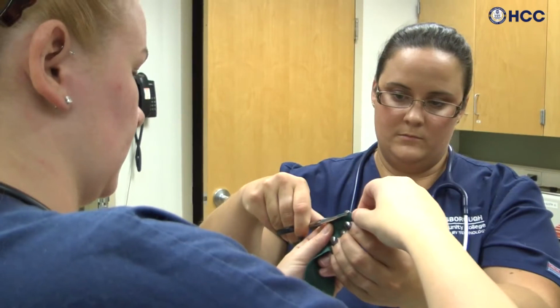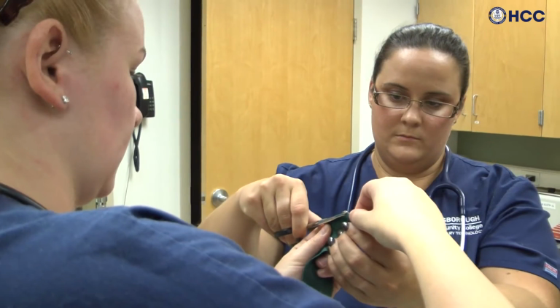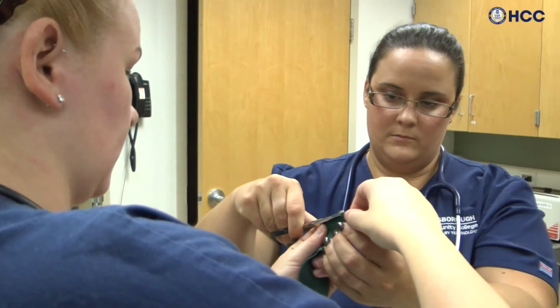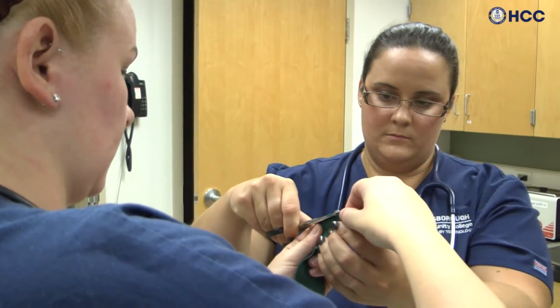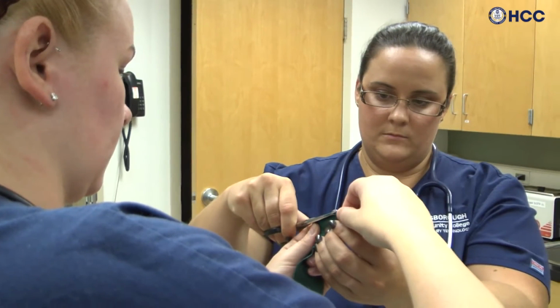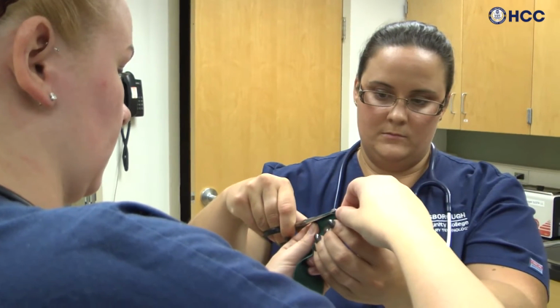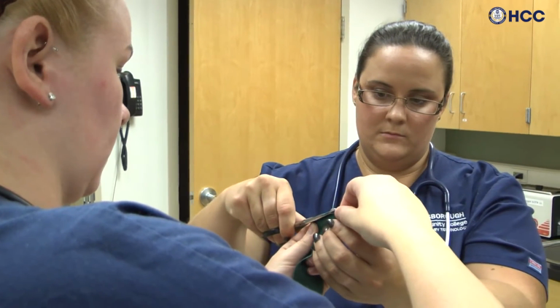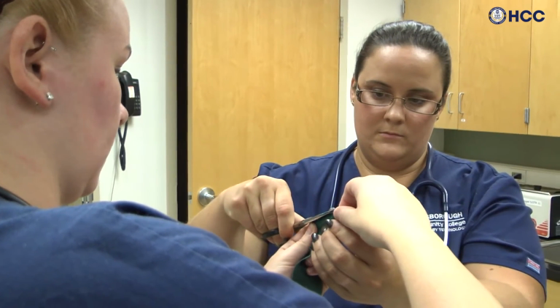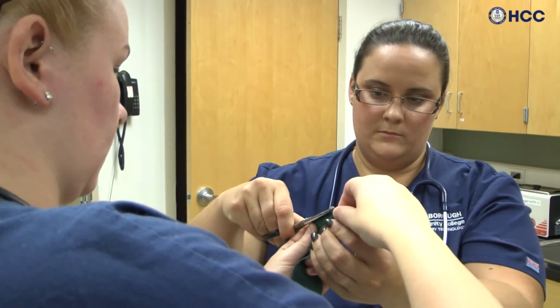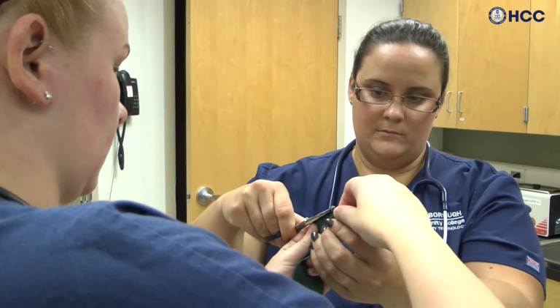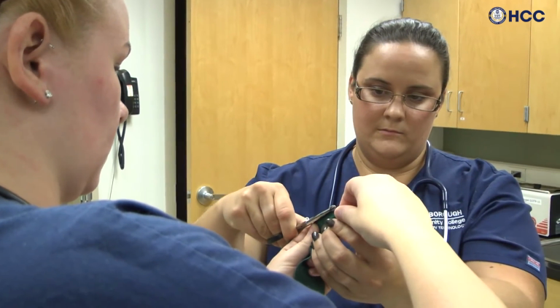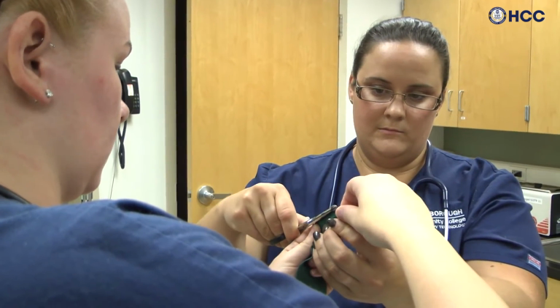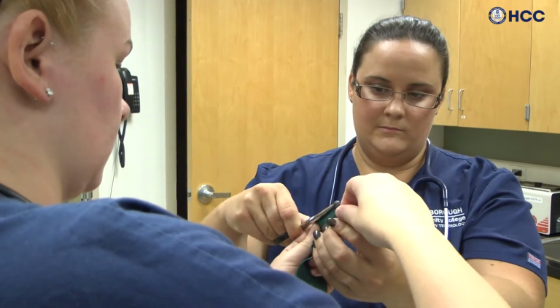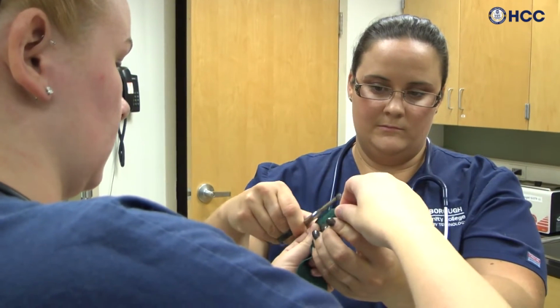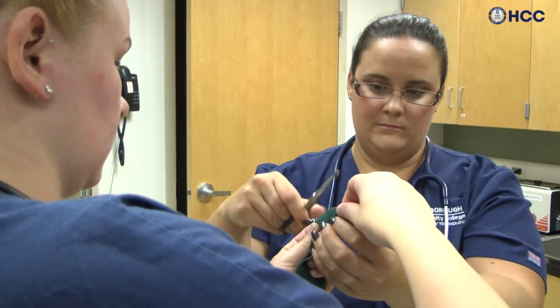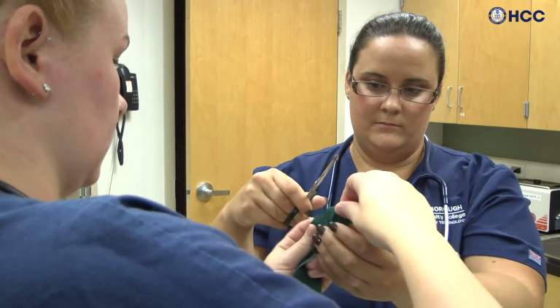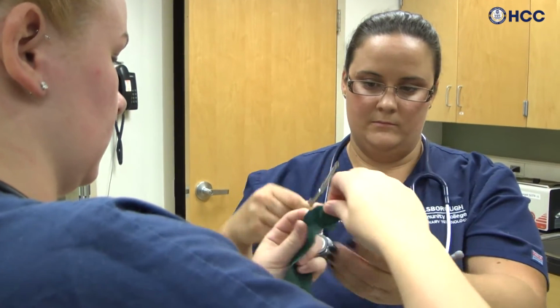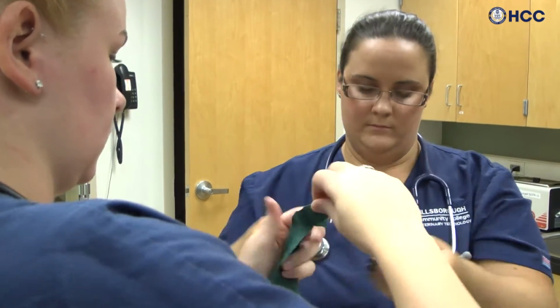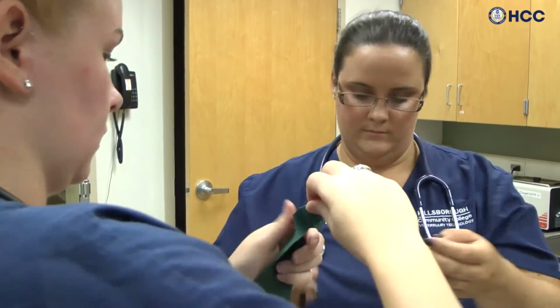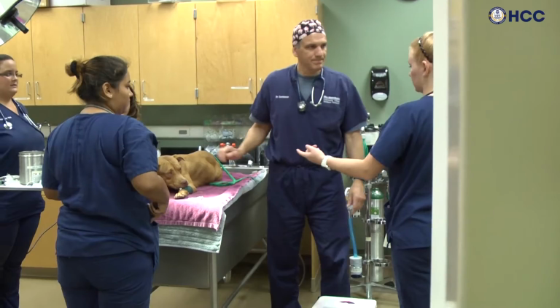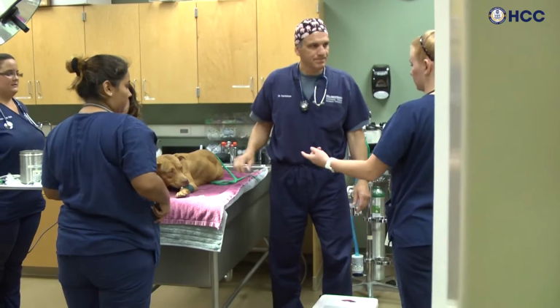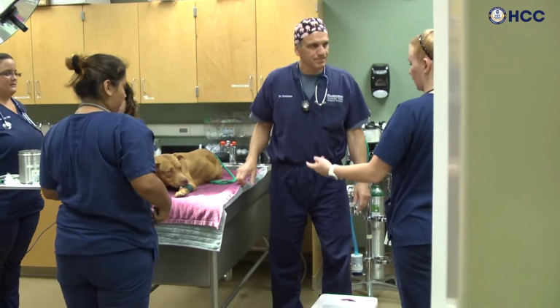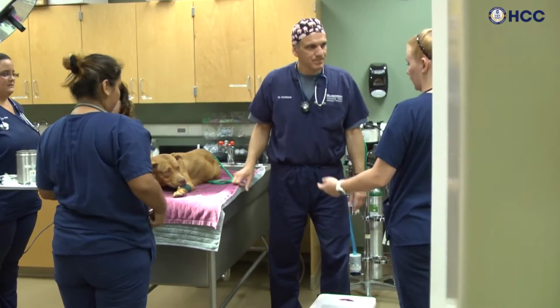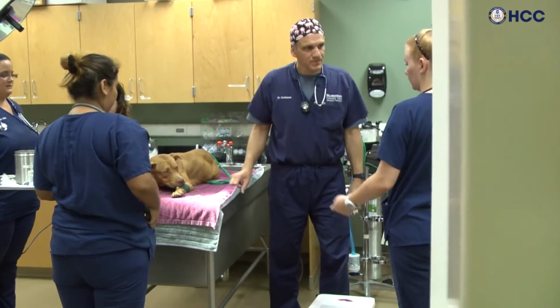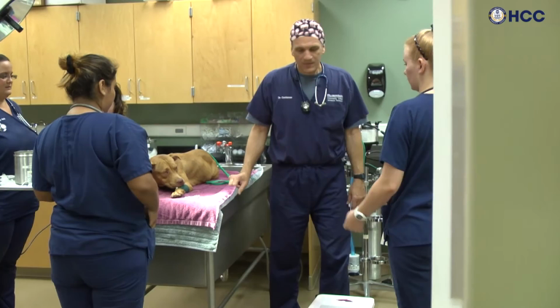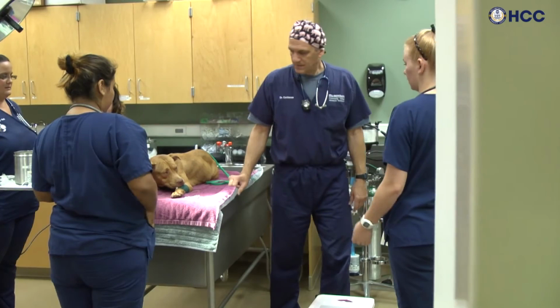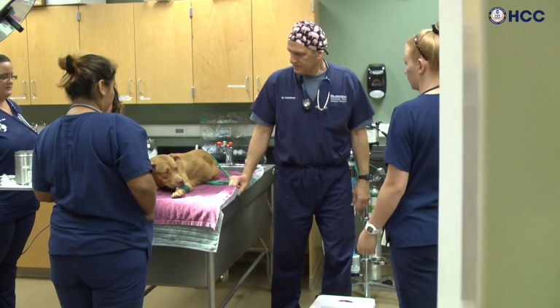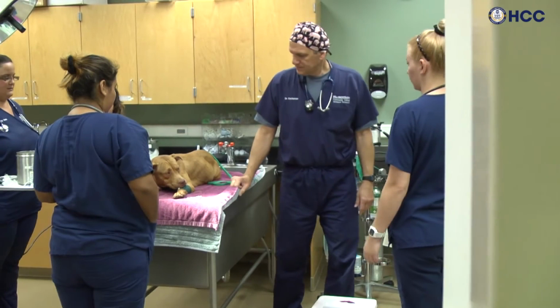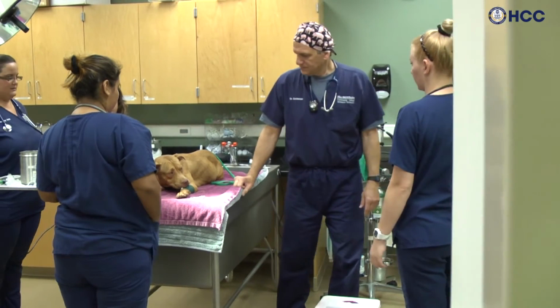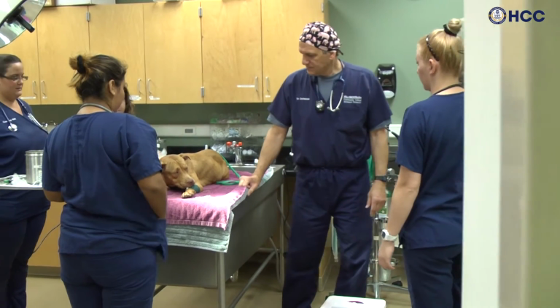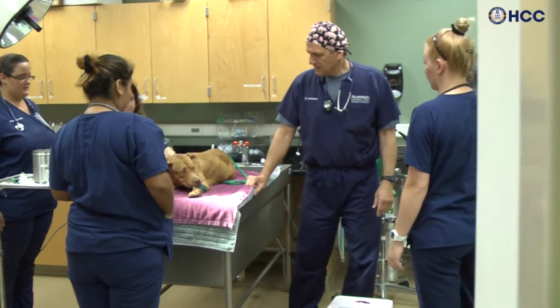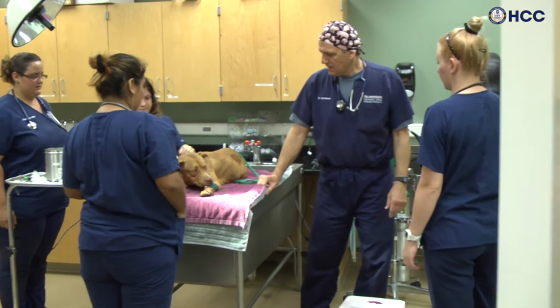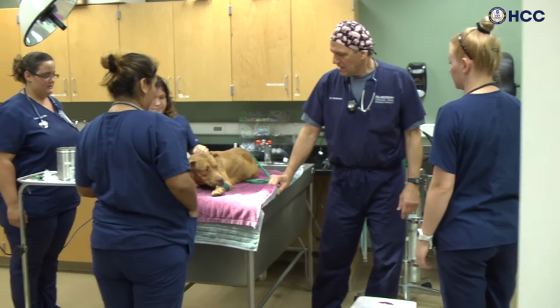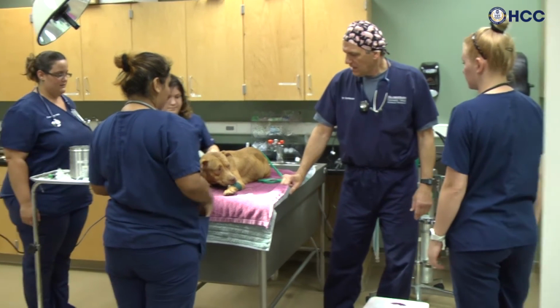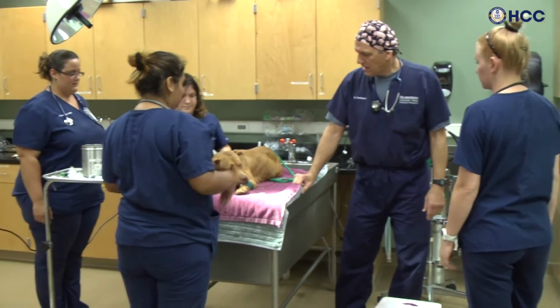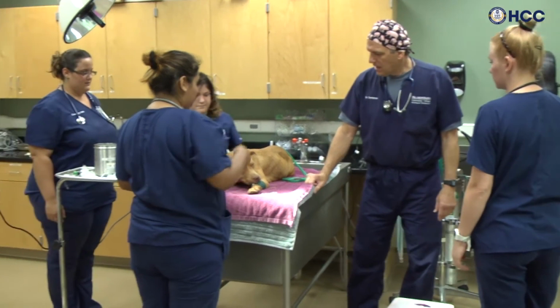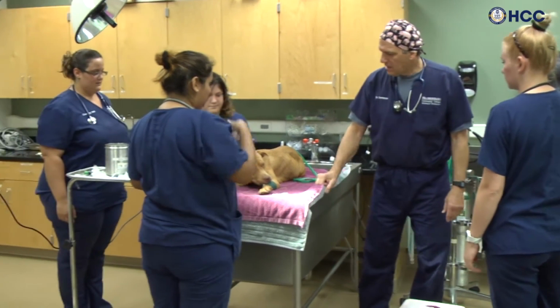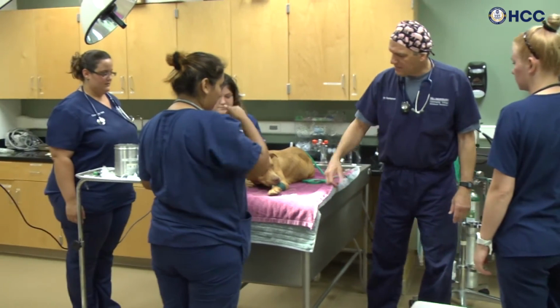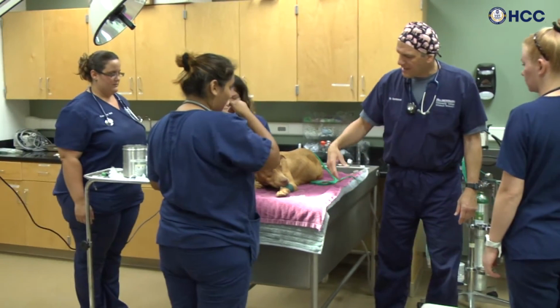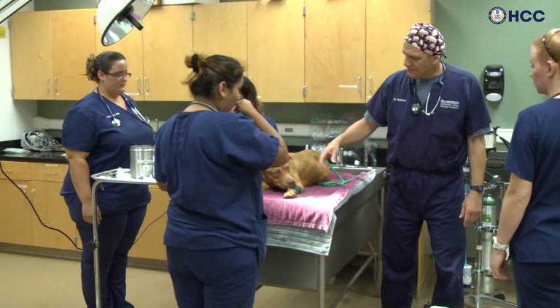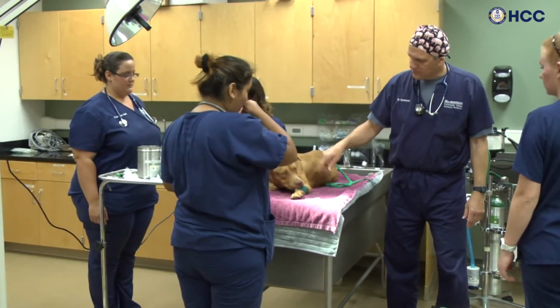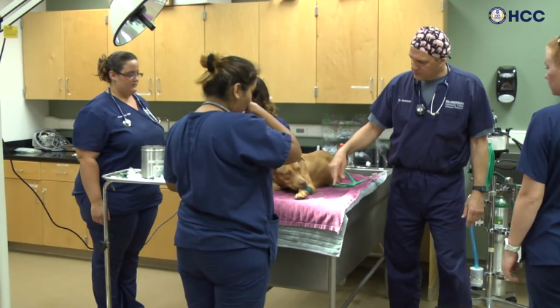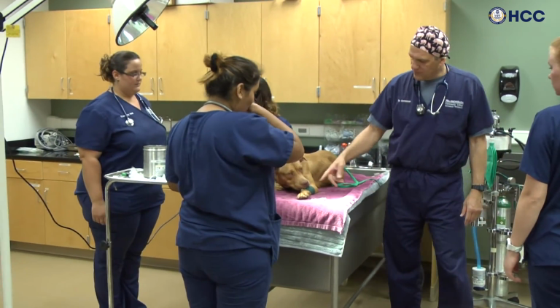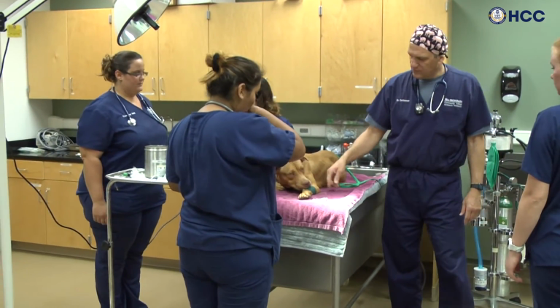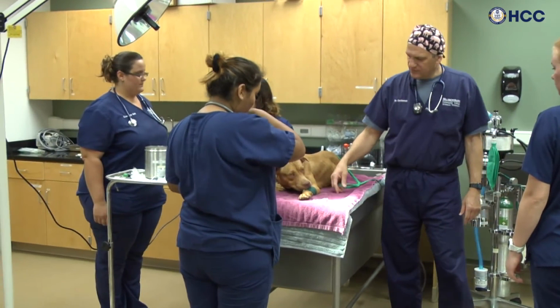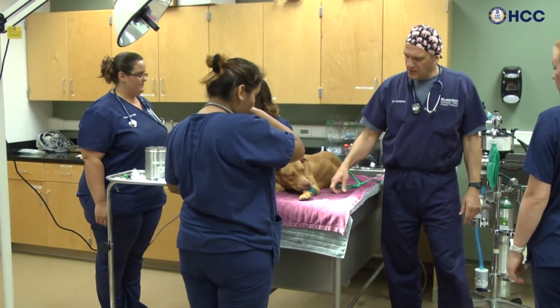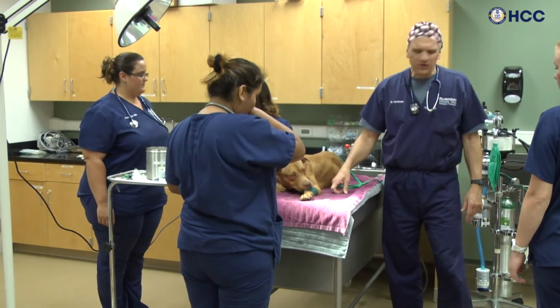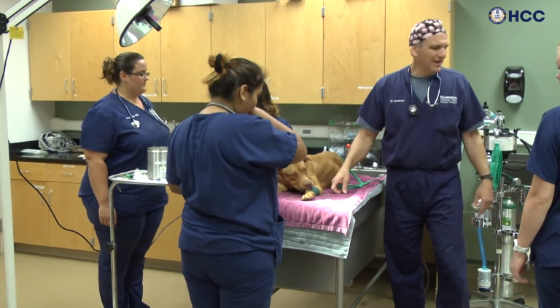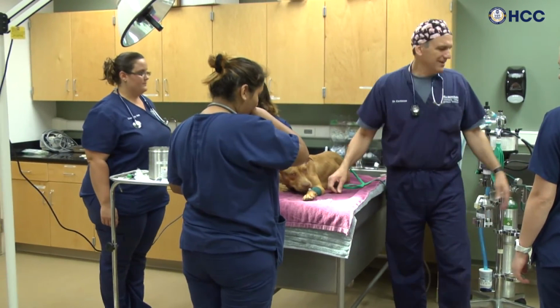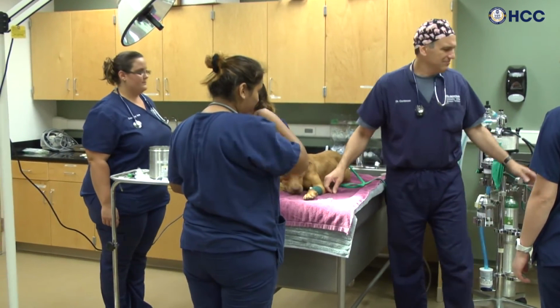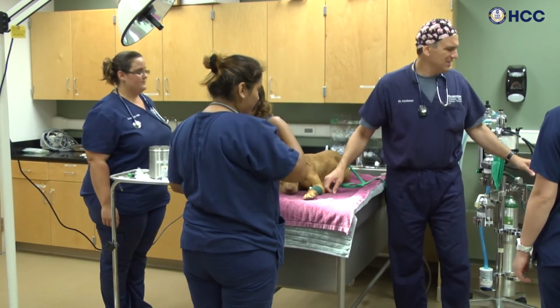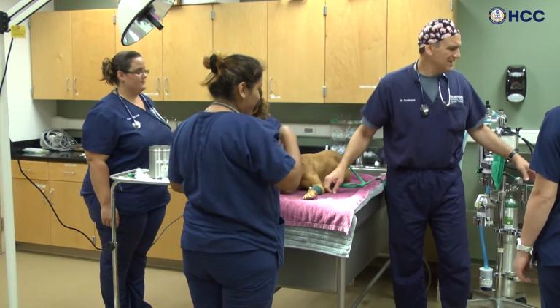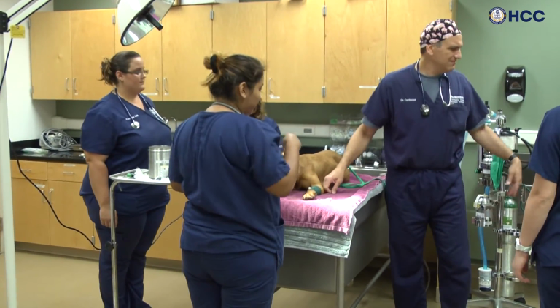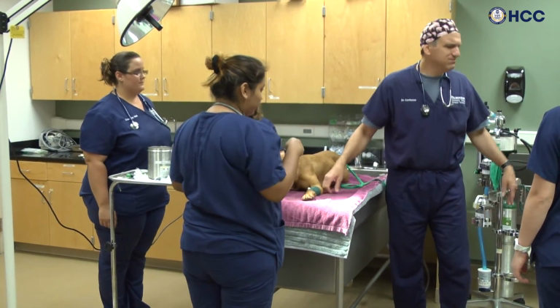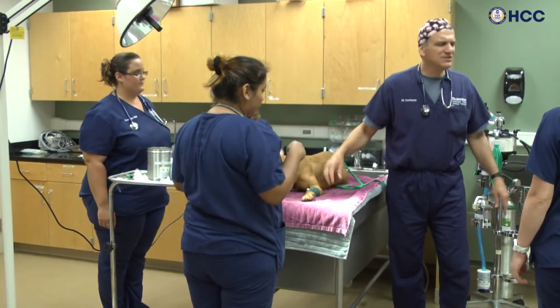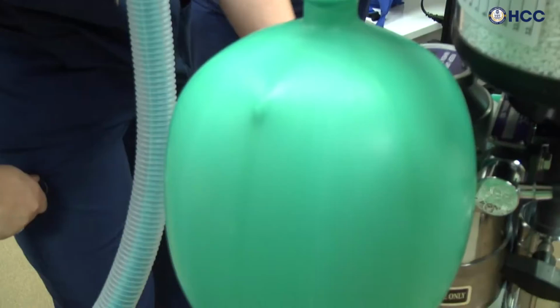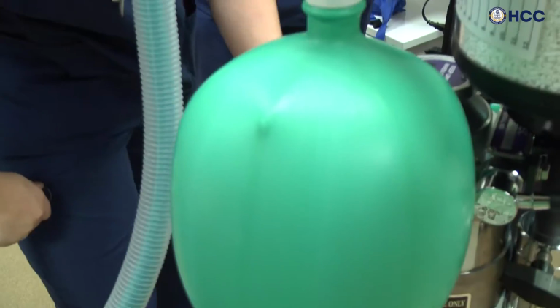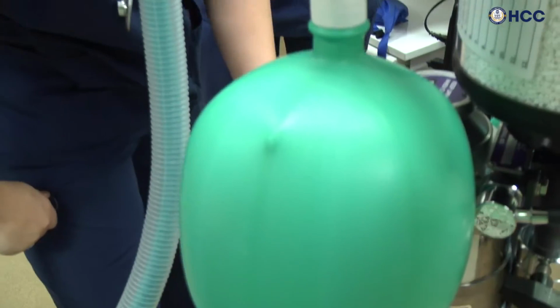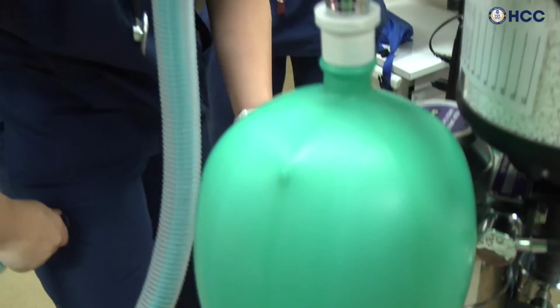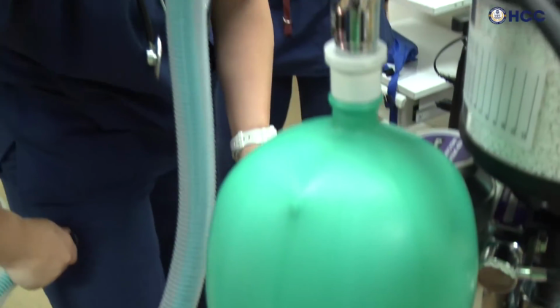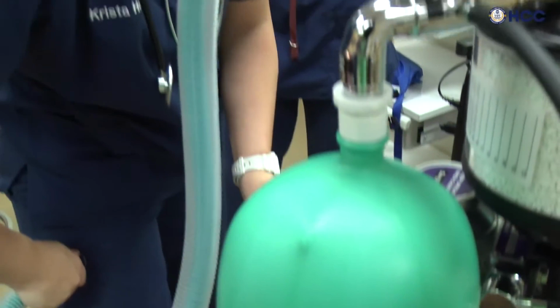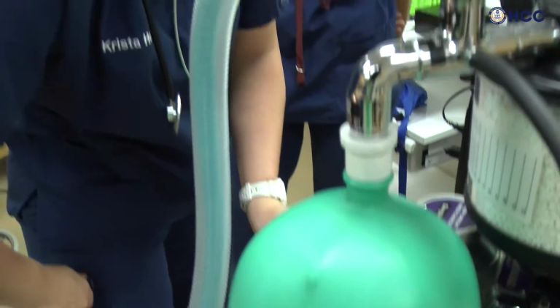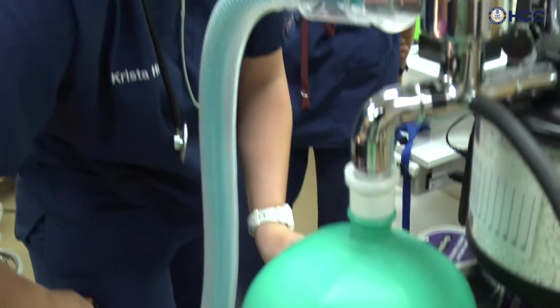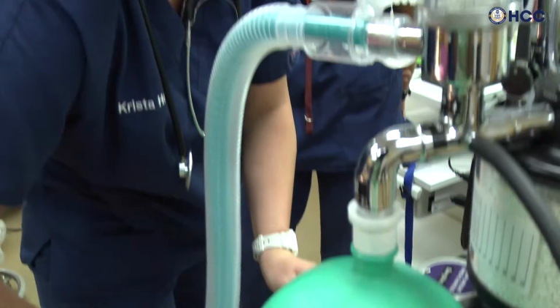The program requires 73 credit hours and is fully accredited by the American Veterinary Medical Association.